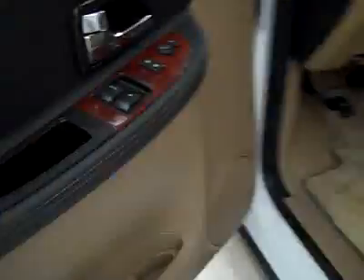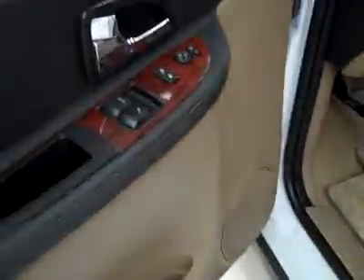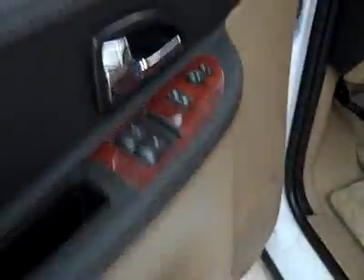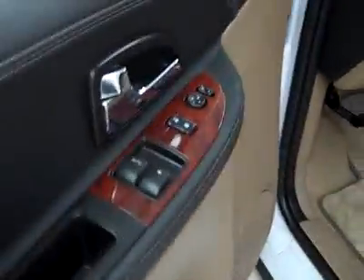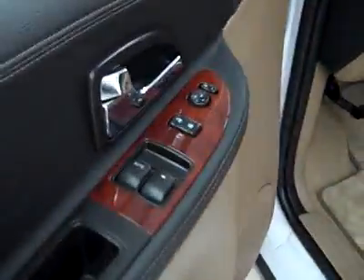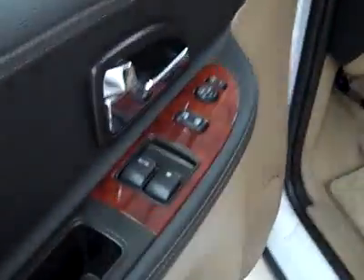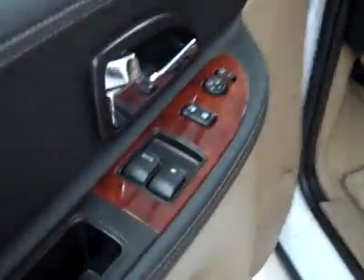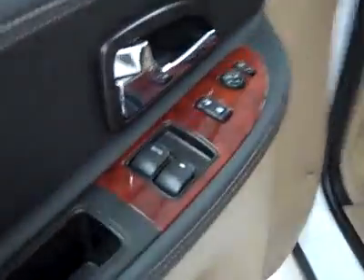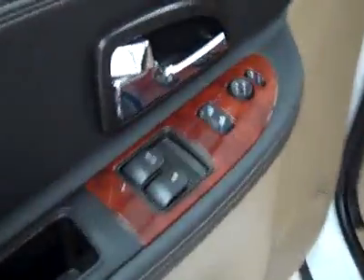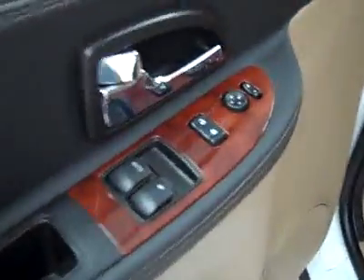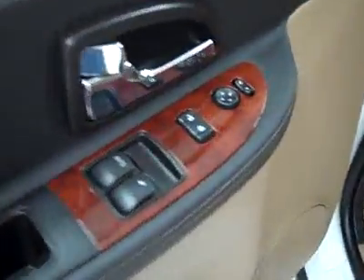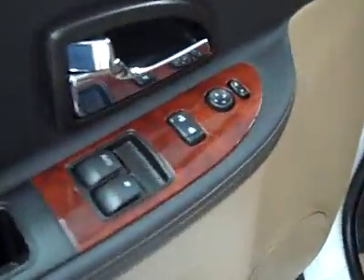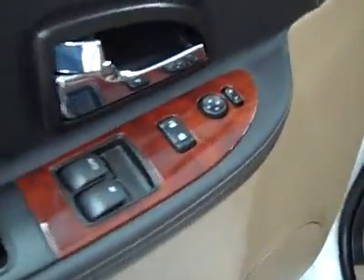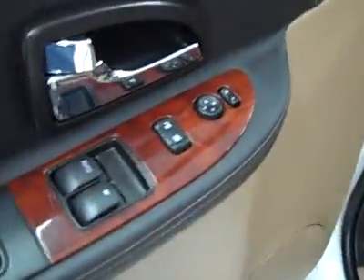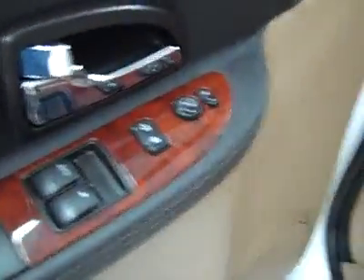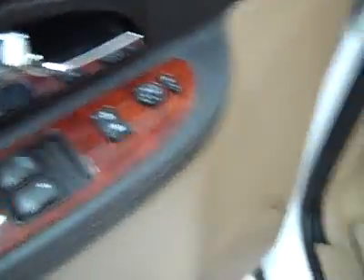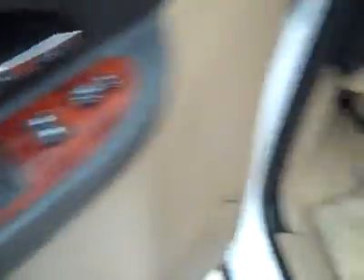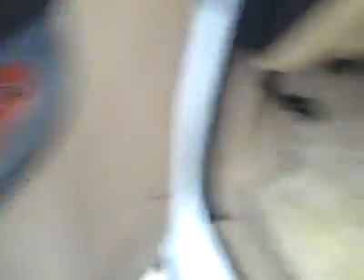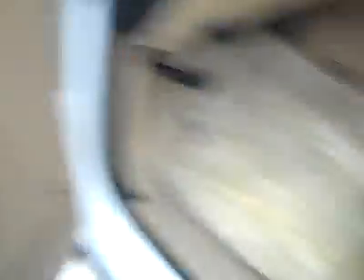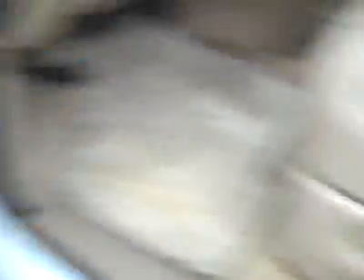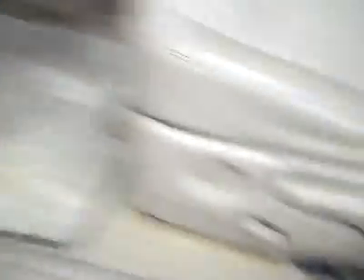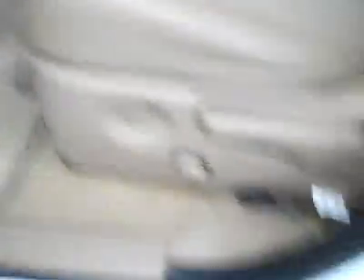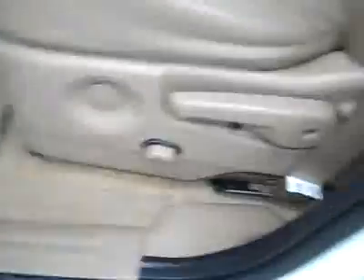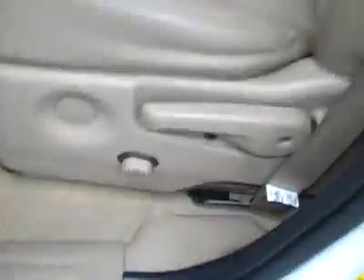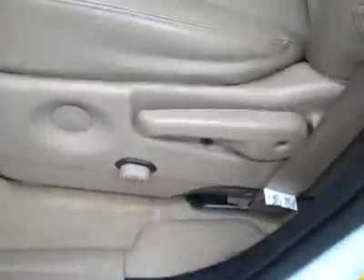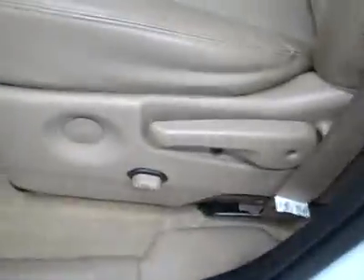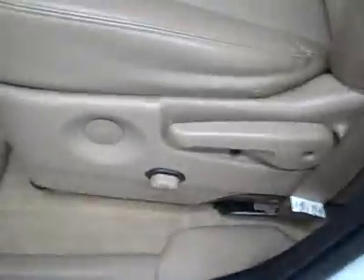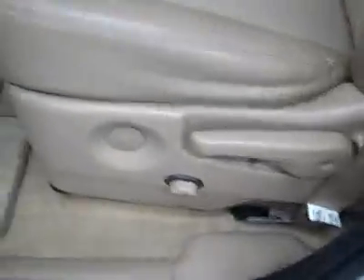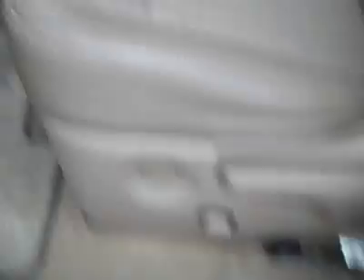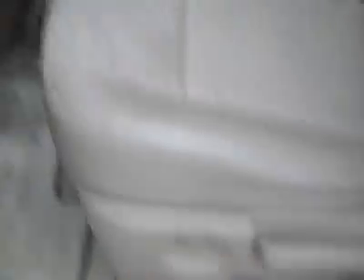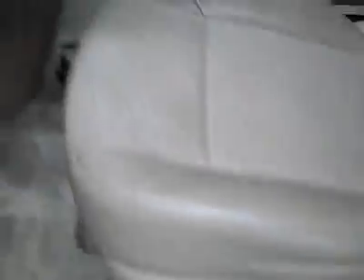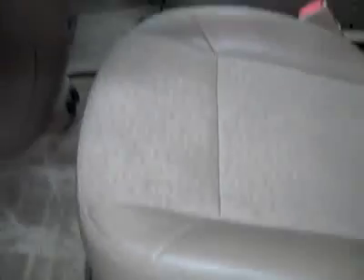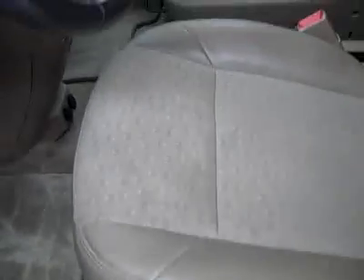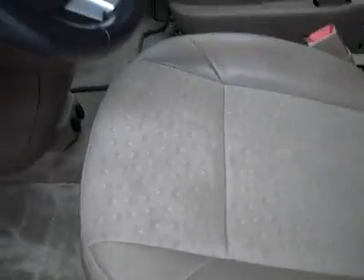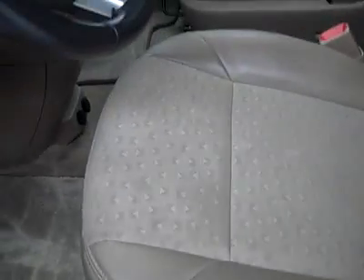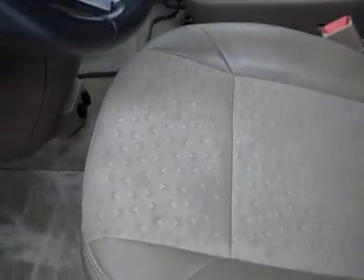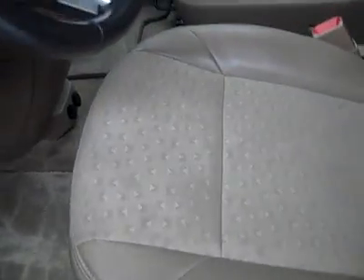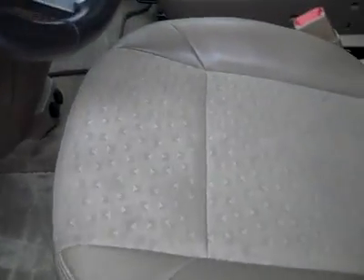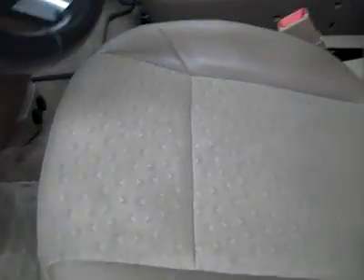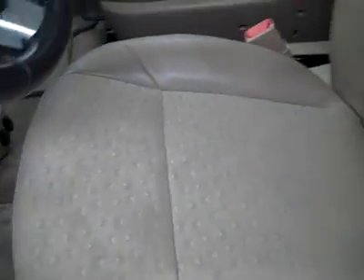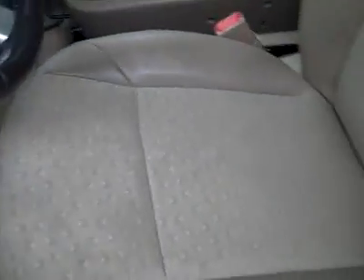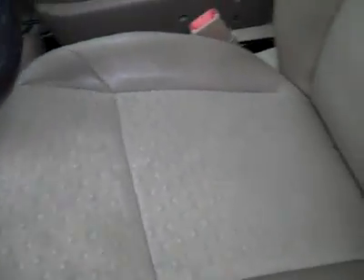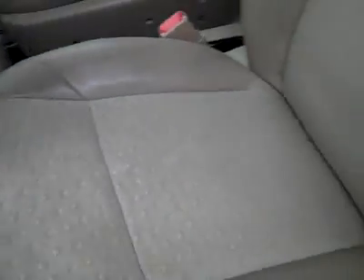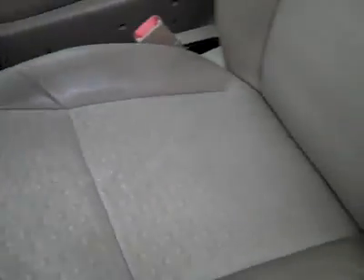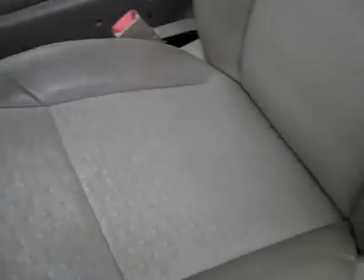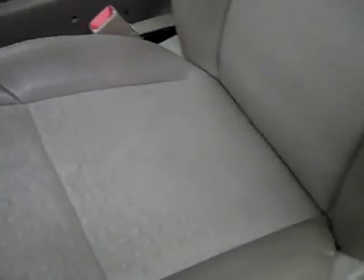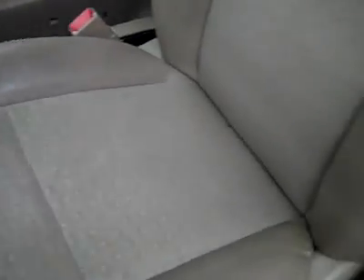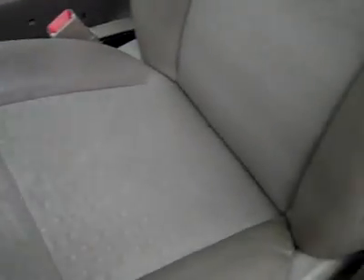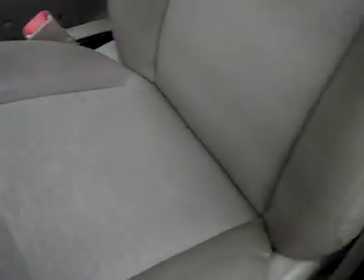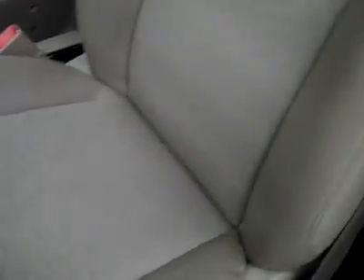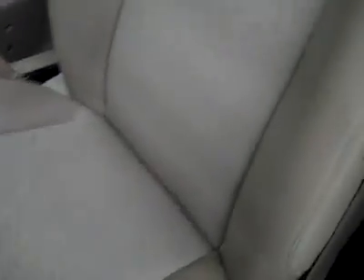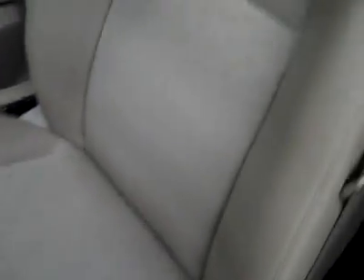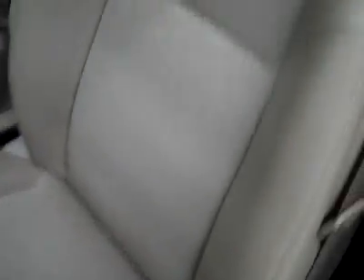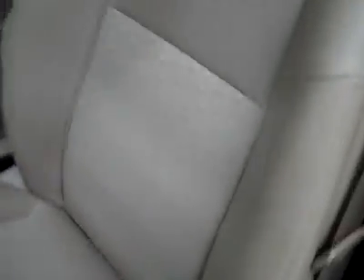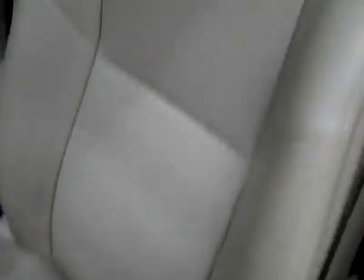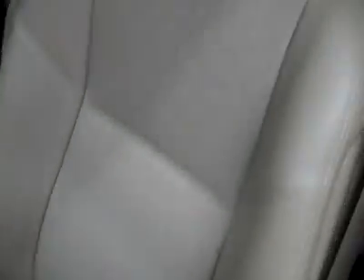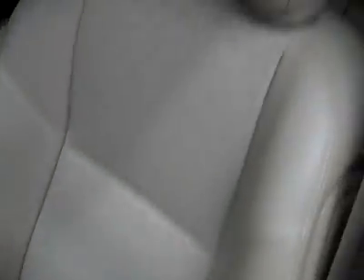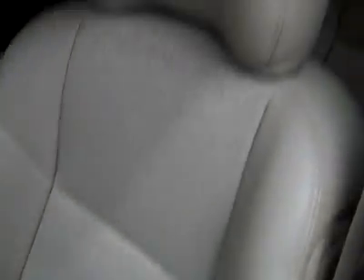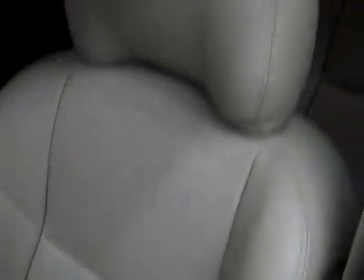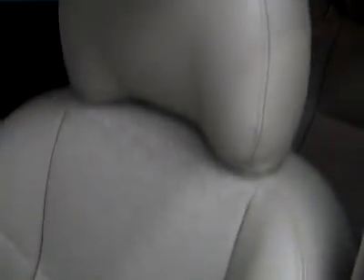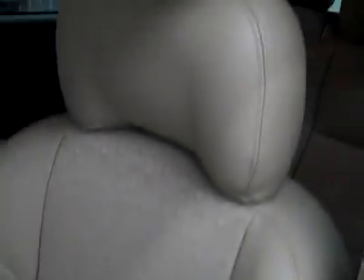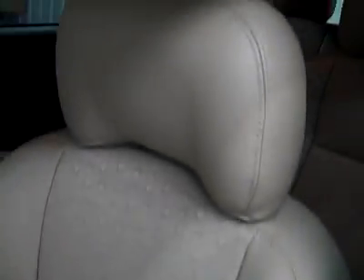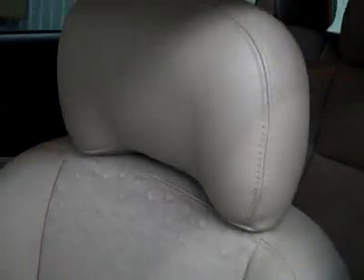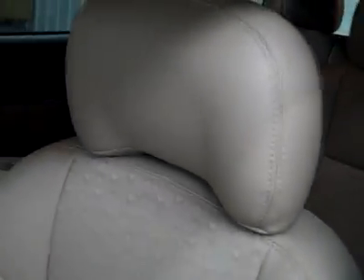Power windows, locks, and mirrors. Power adjustable seat, and it's like a leather and cloth interior.